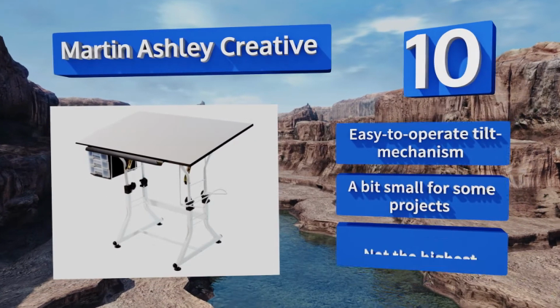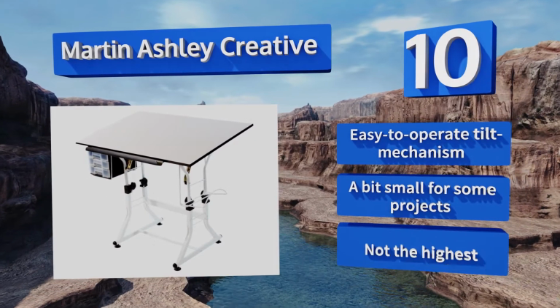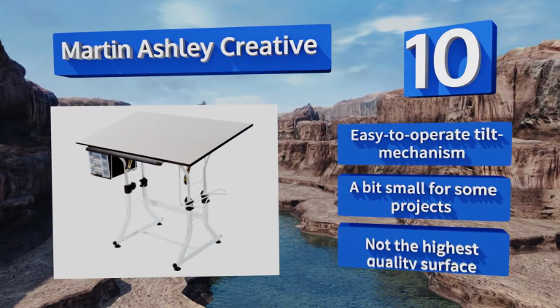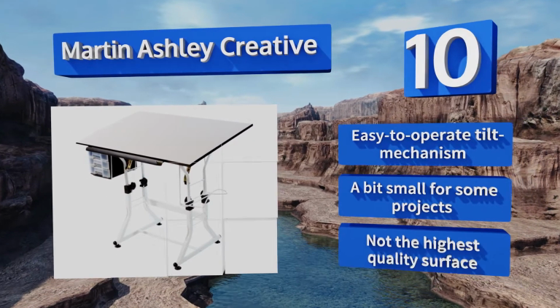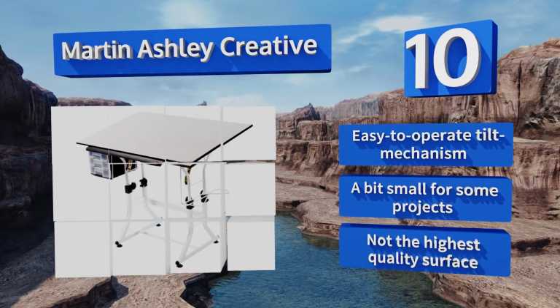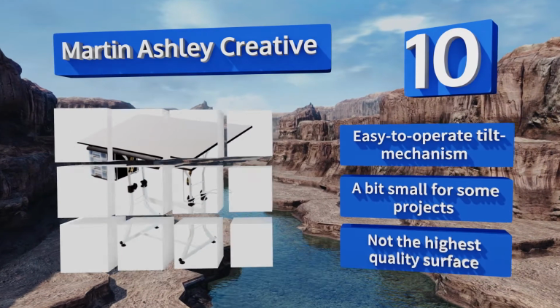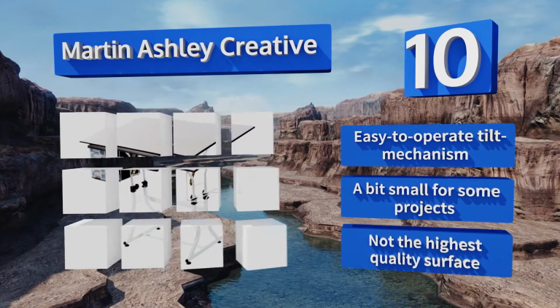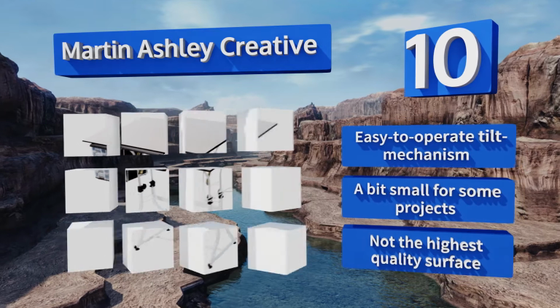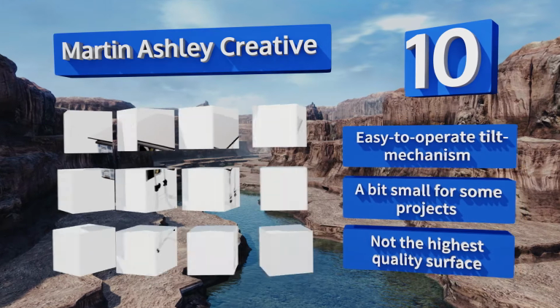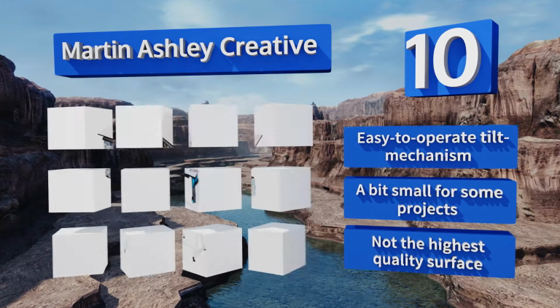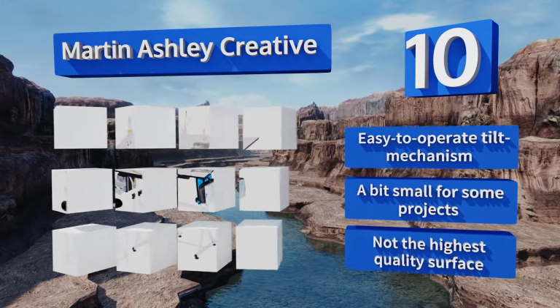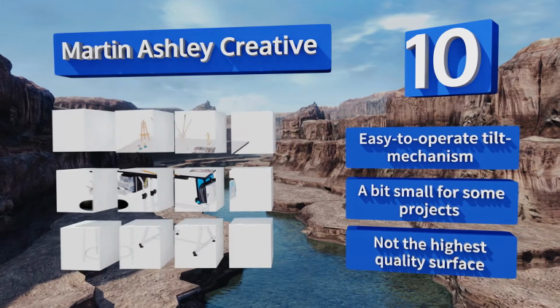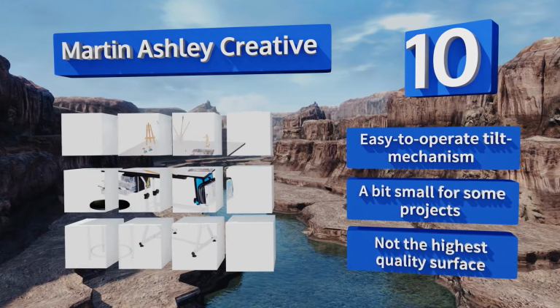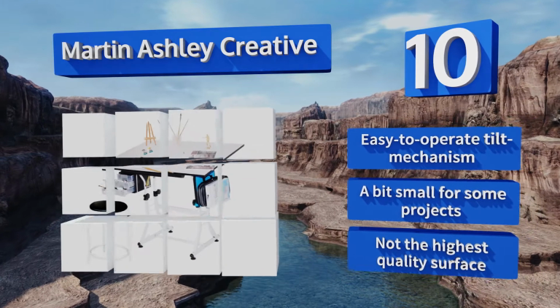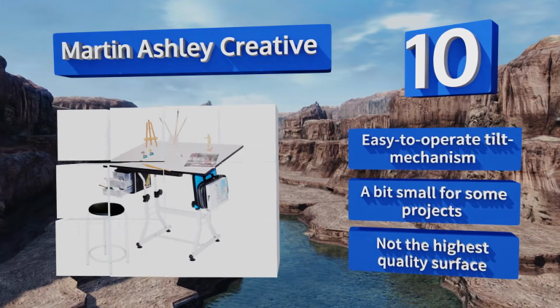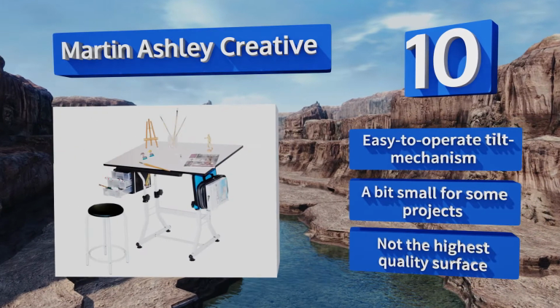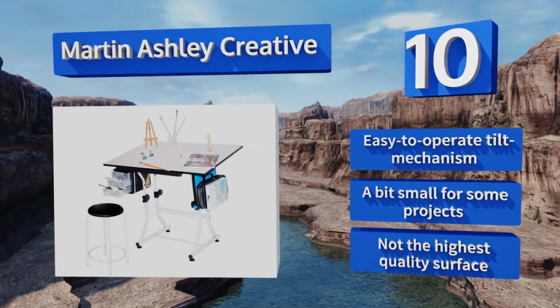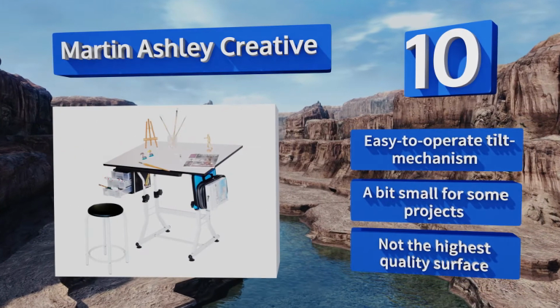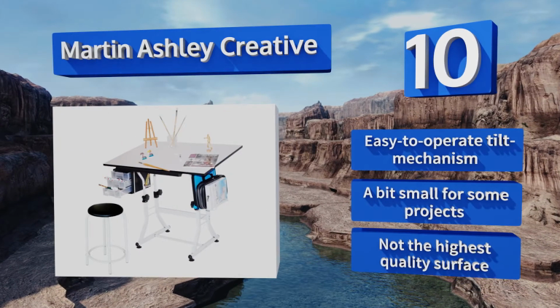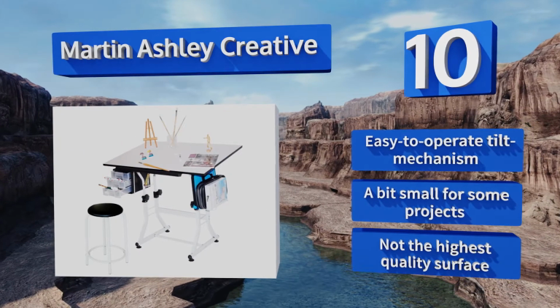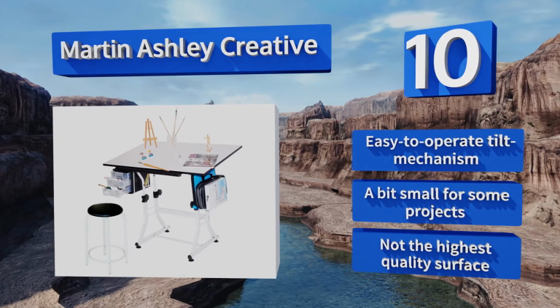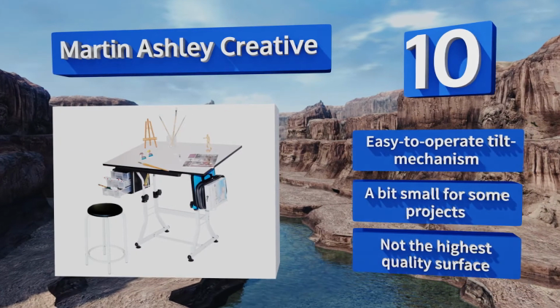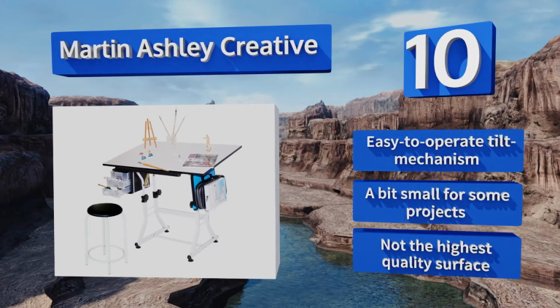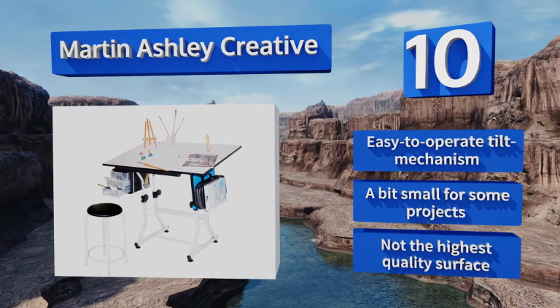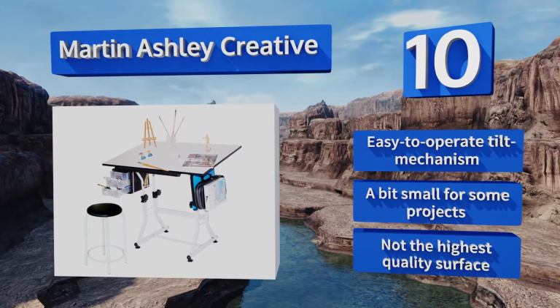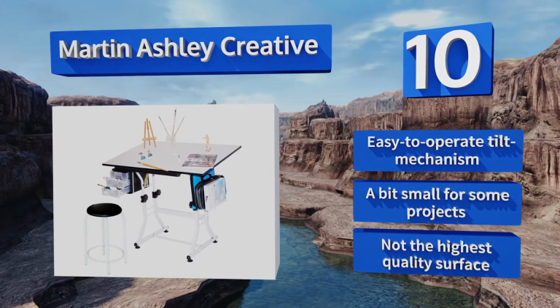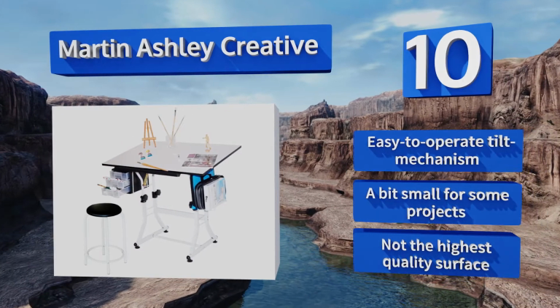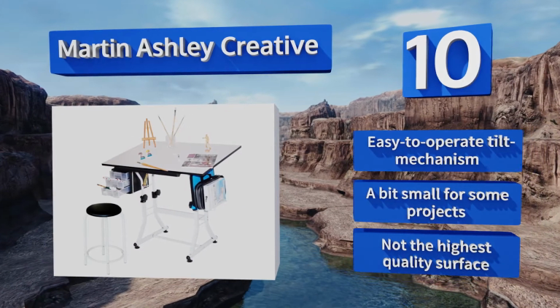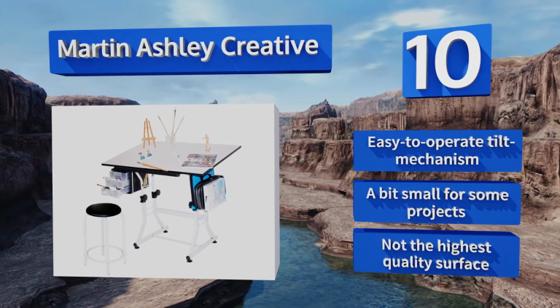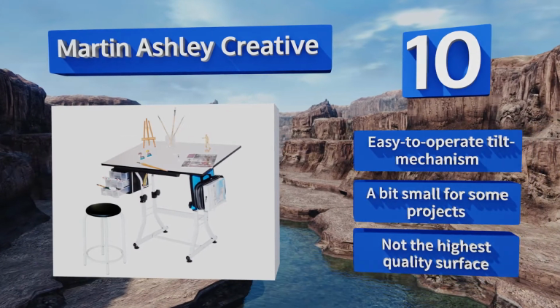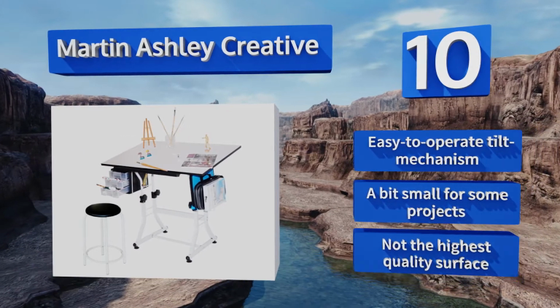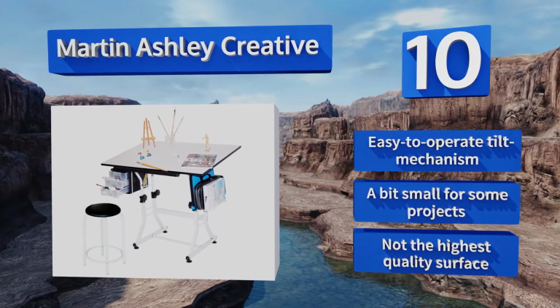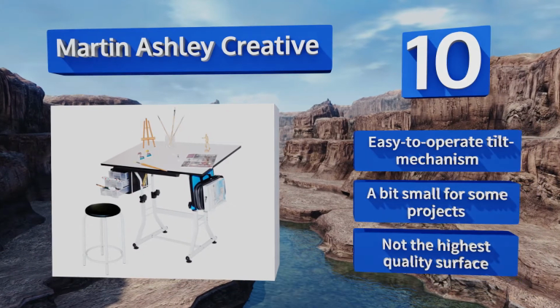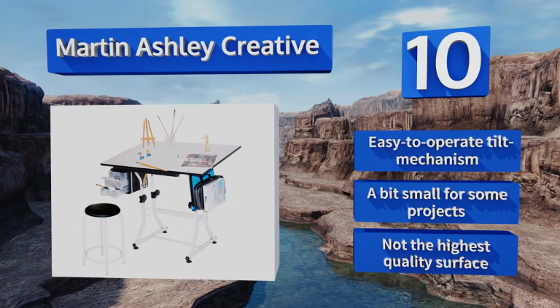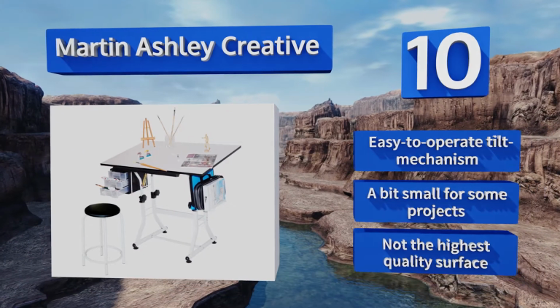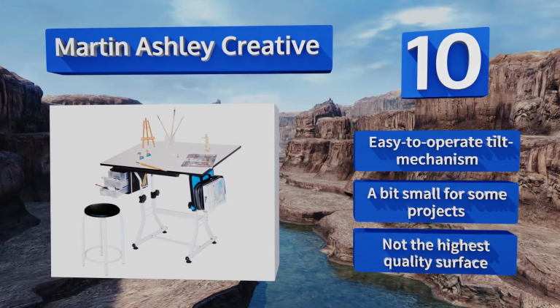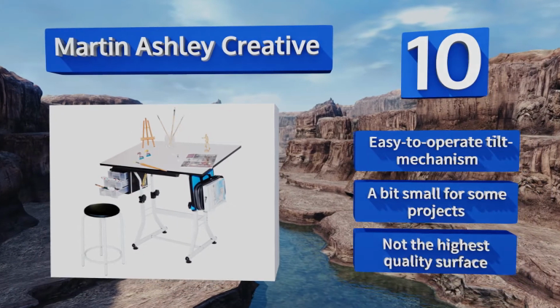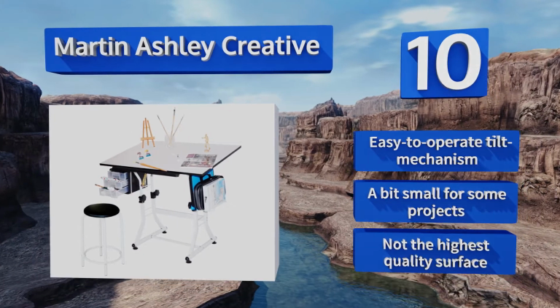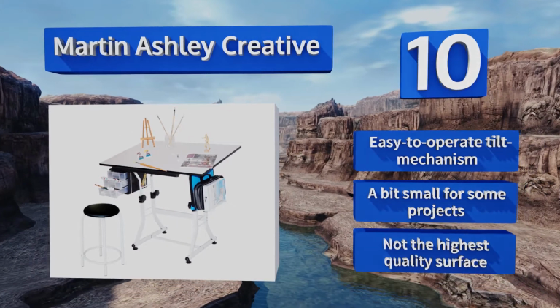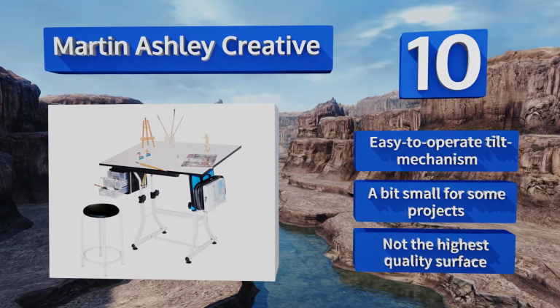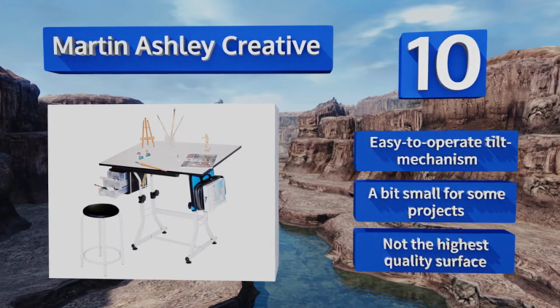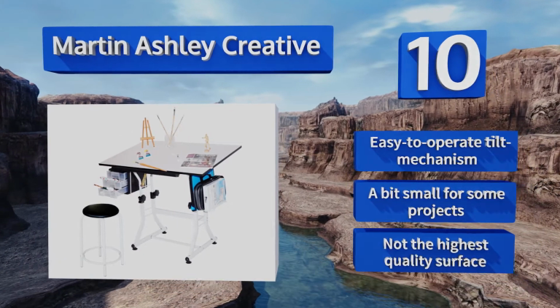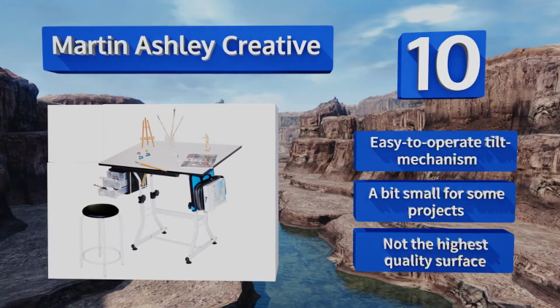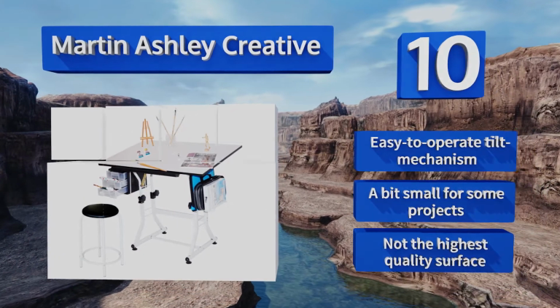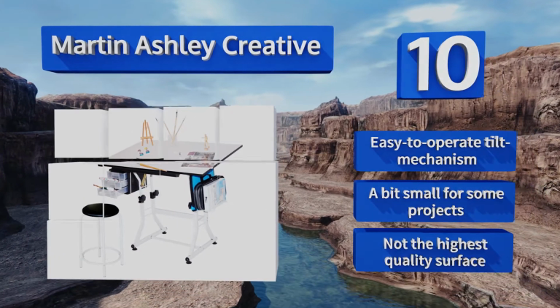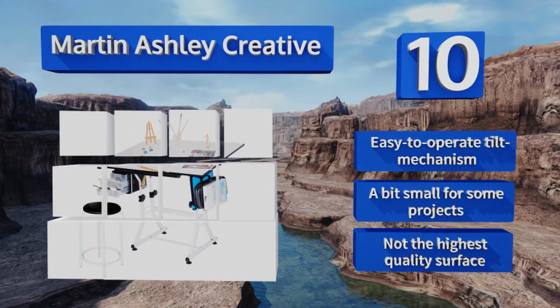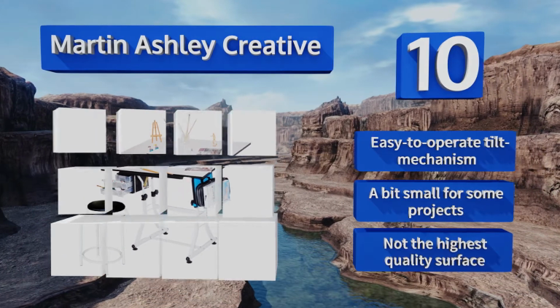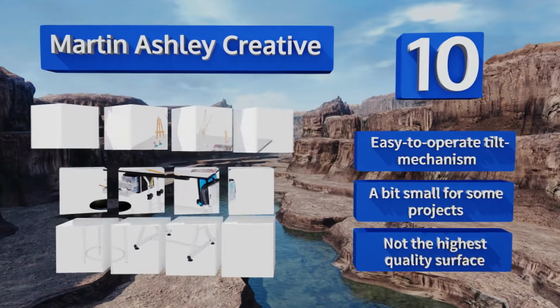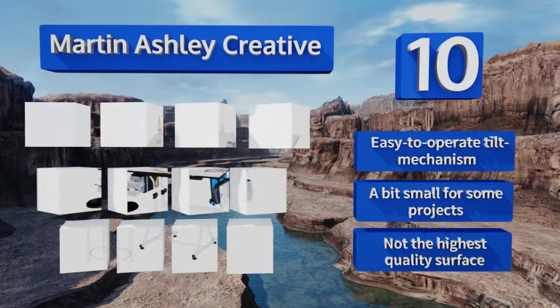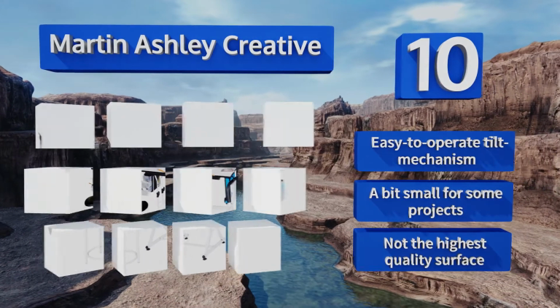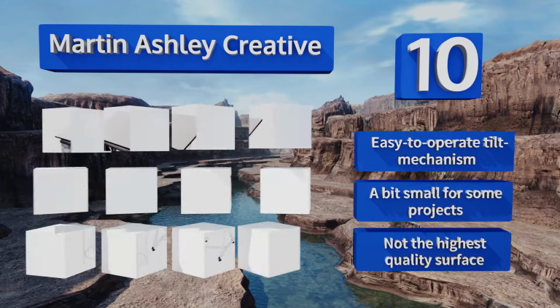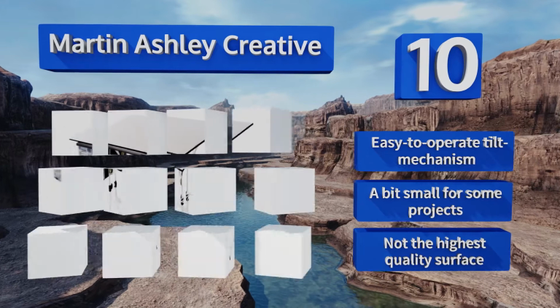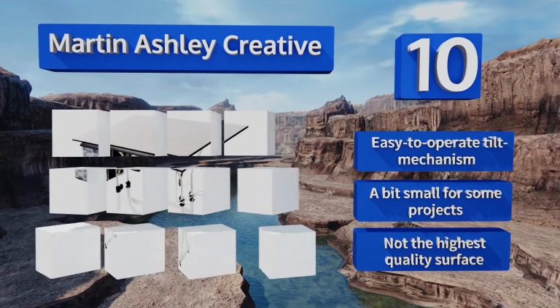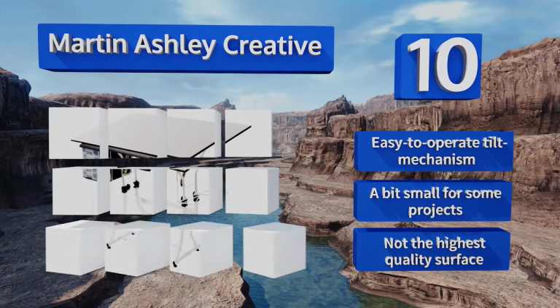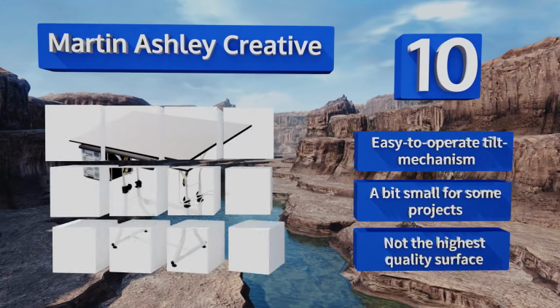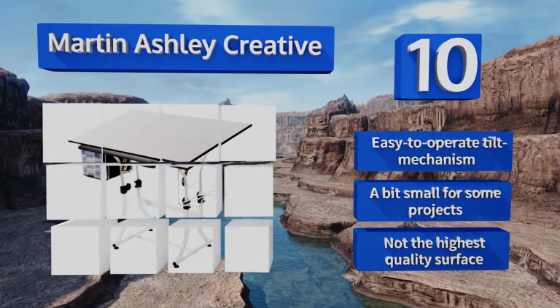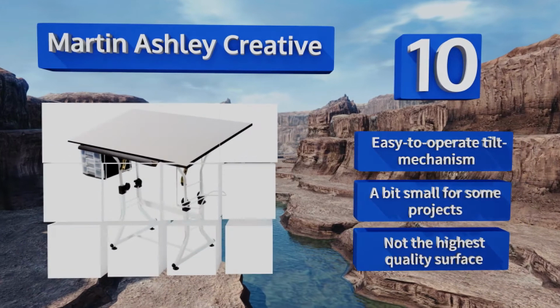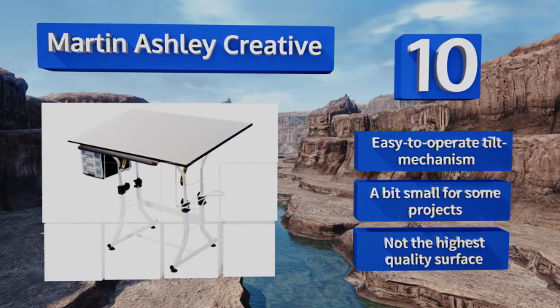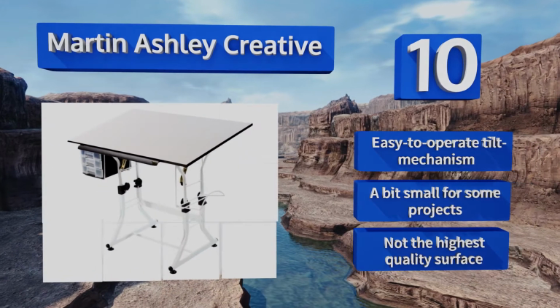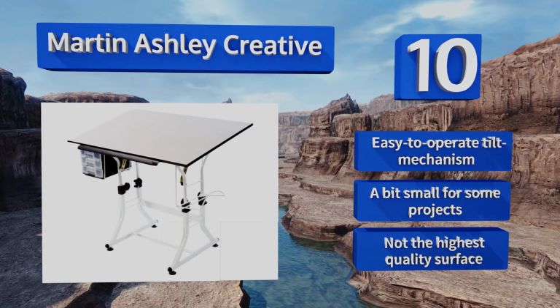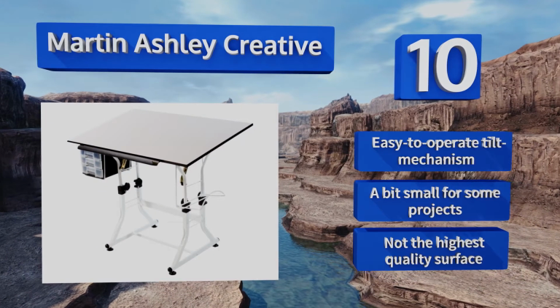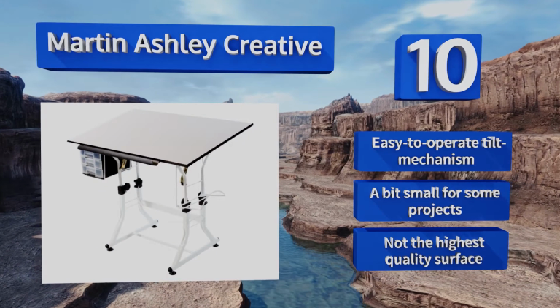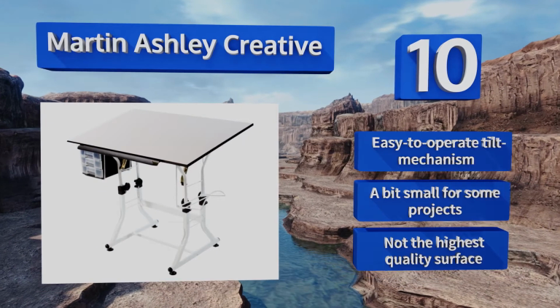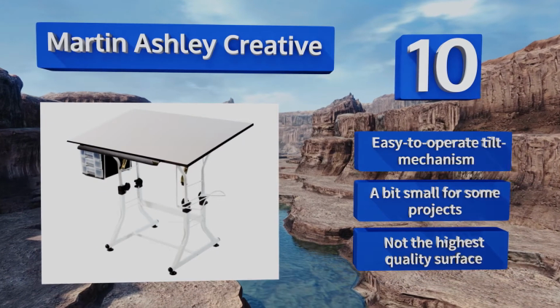It comes with an easy-to-operate tilt mechanism, however it's a bit small for some projects, and it's not the highest quality surface.